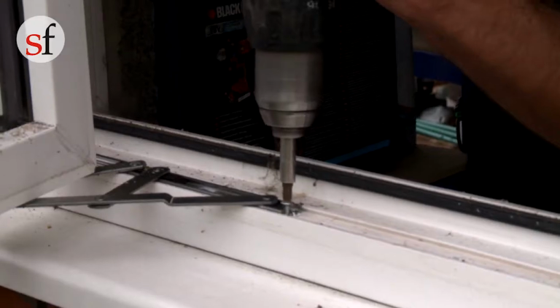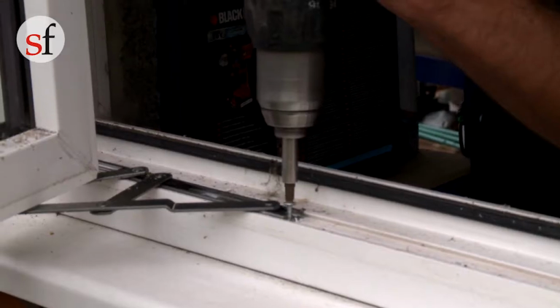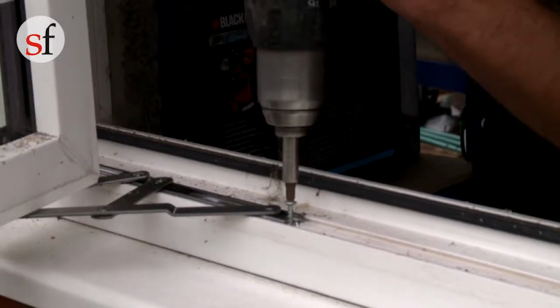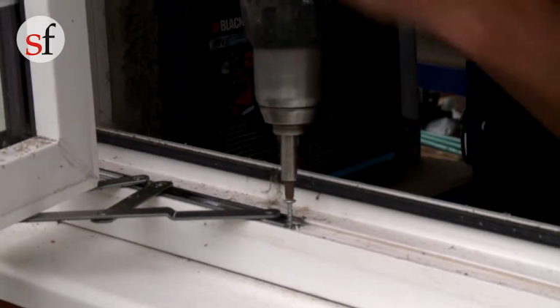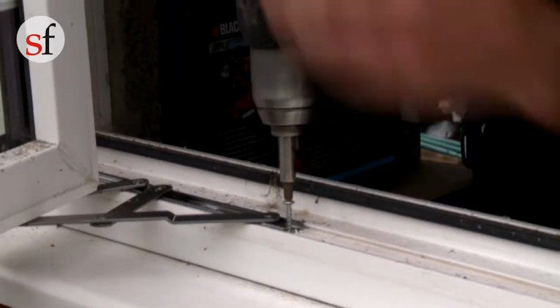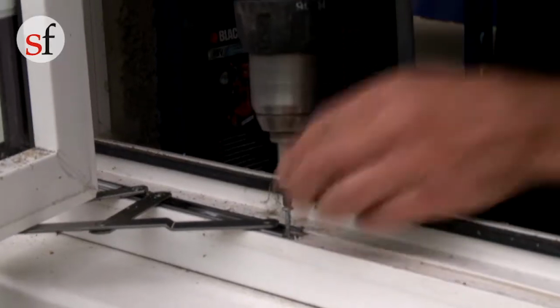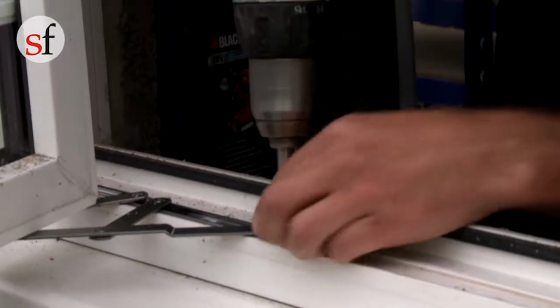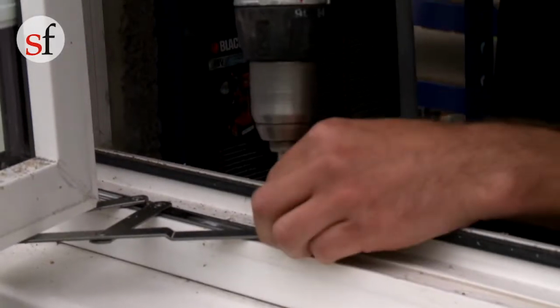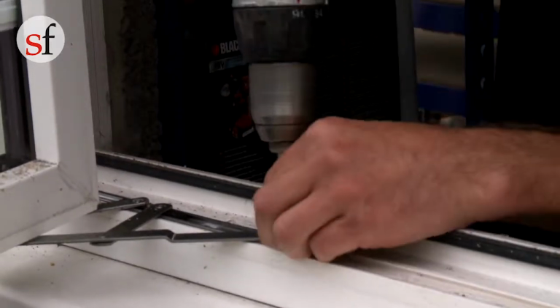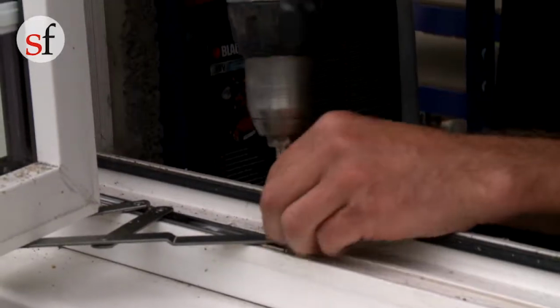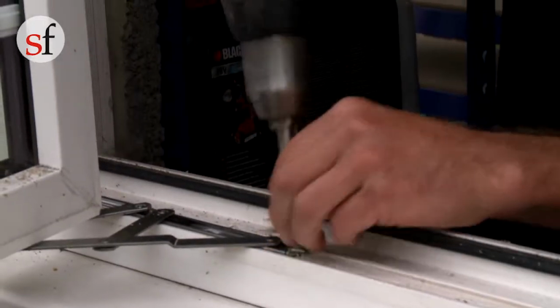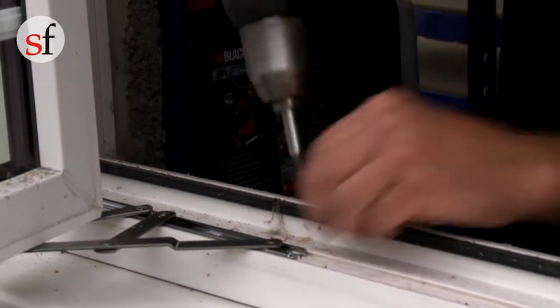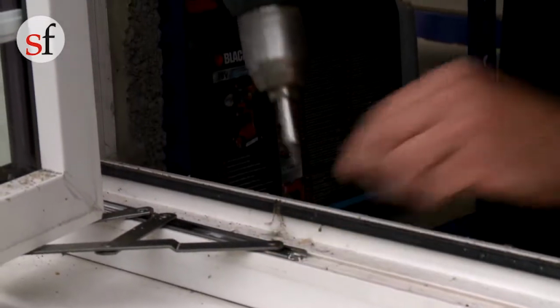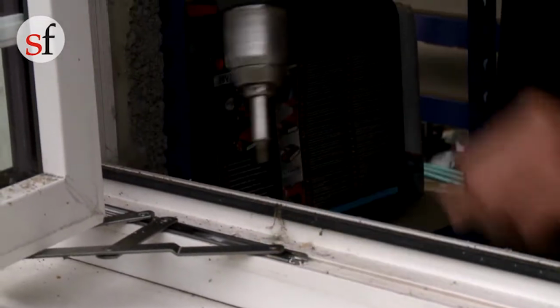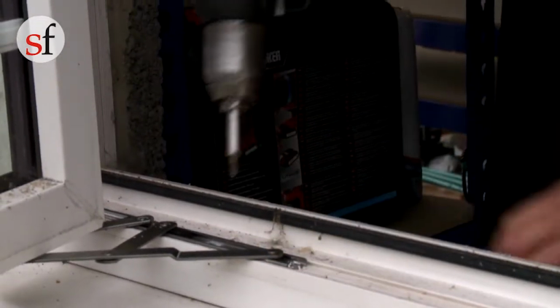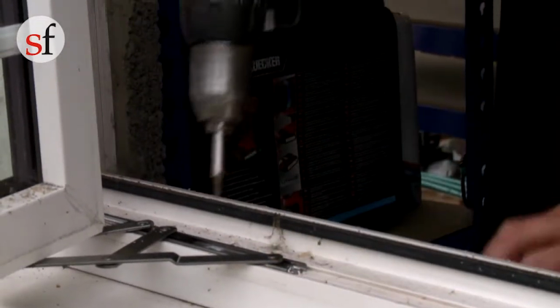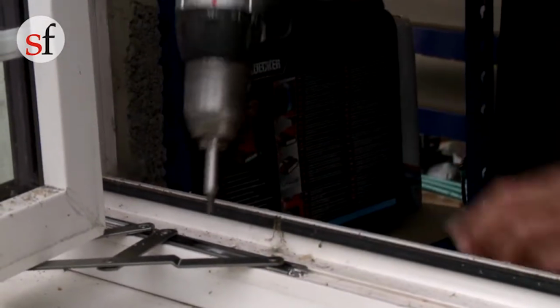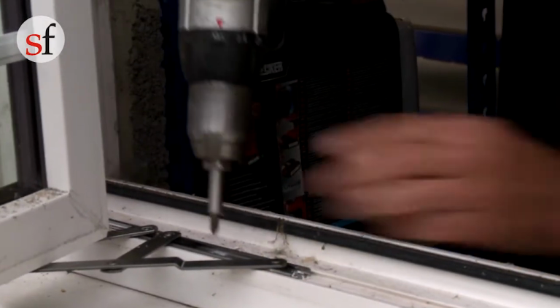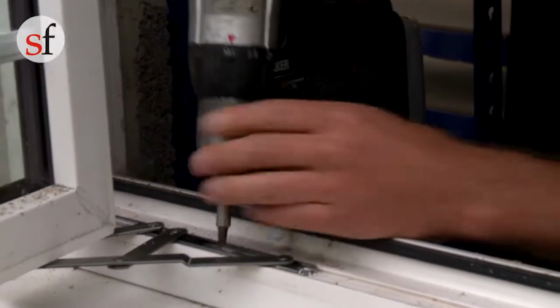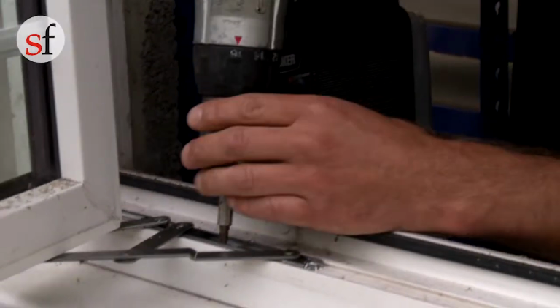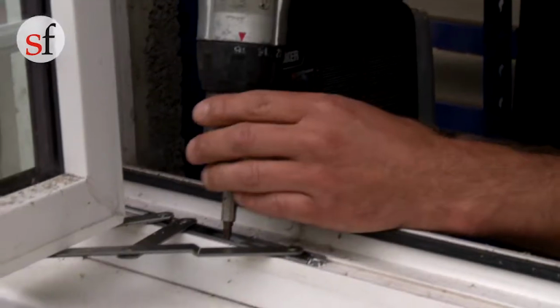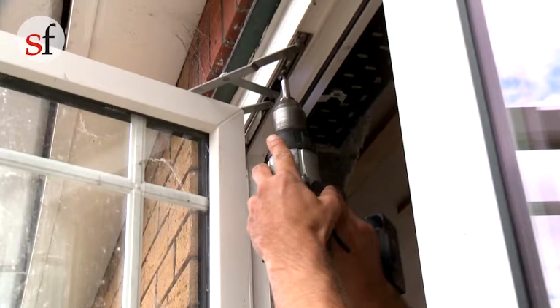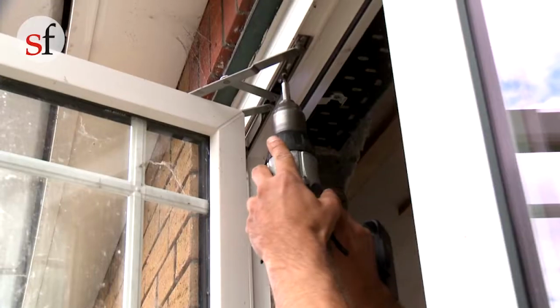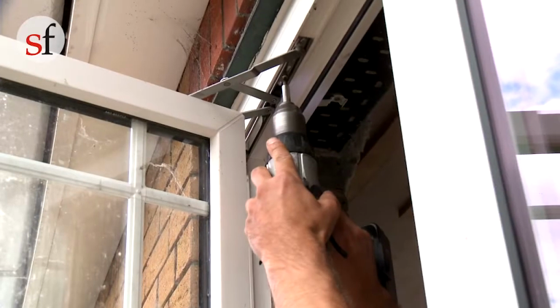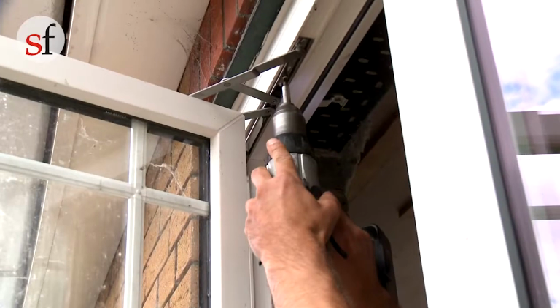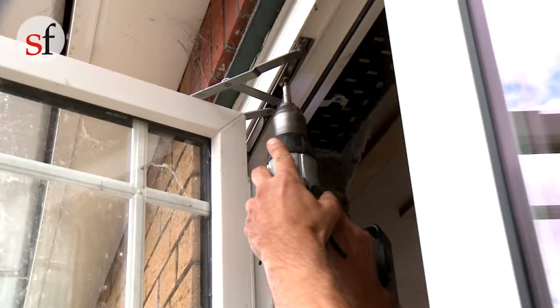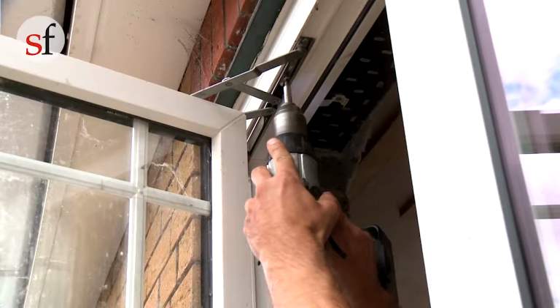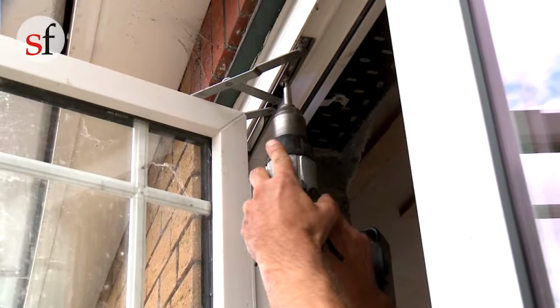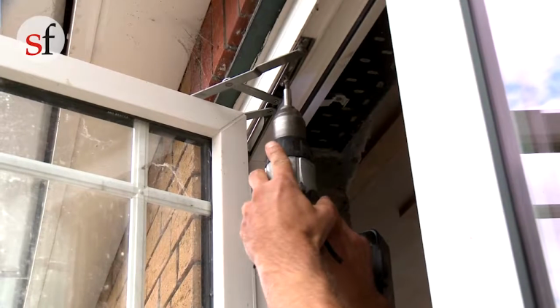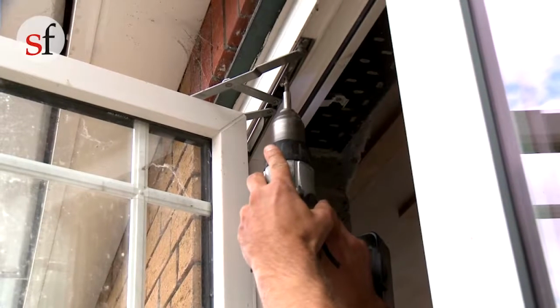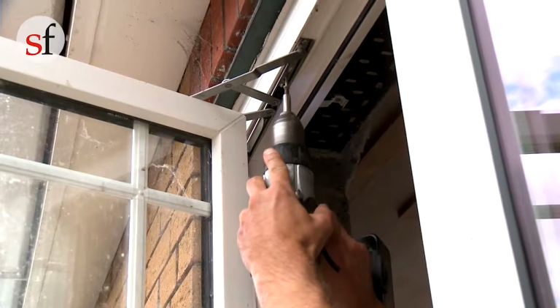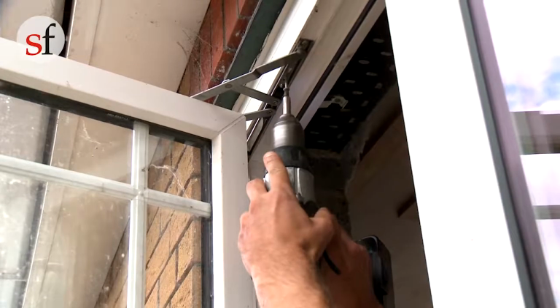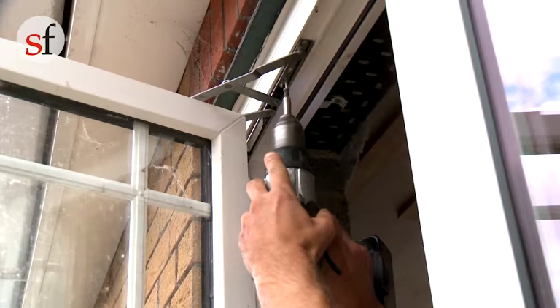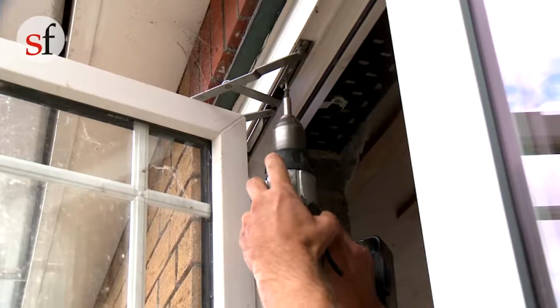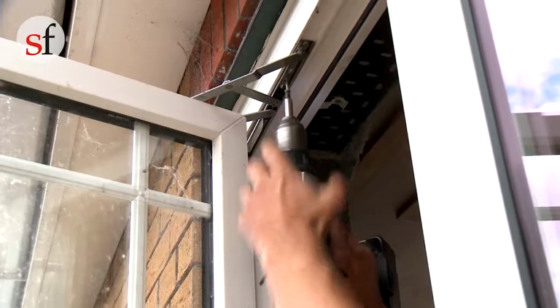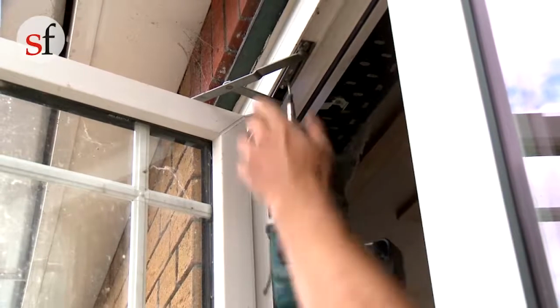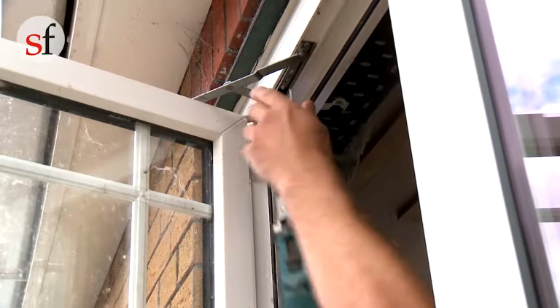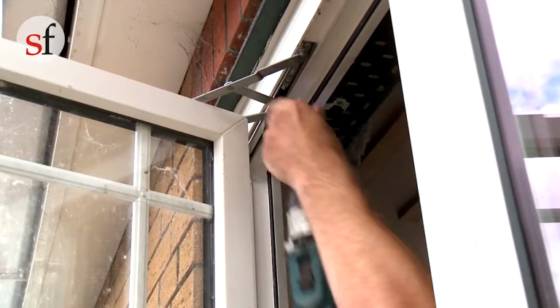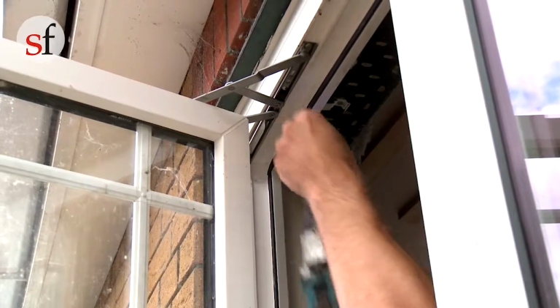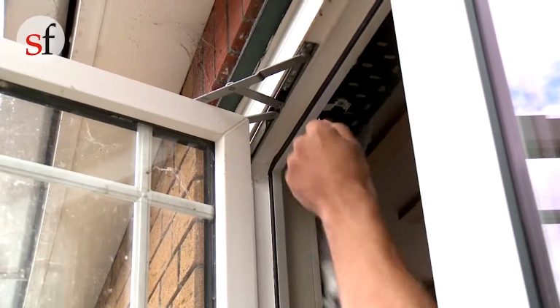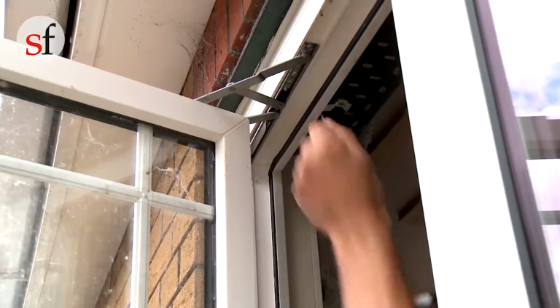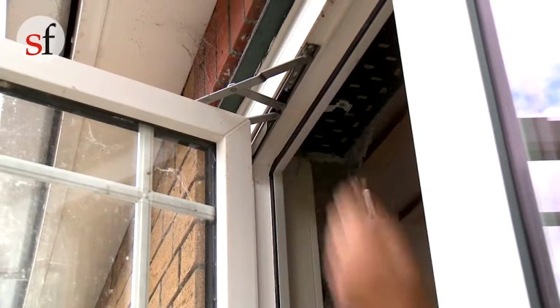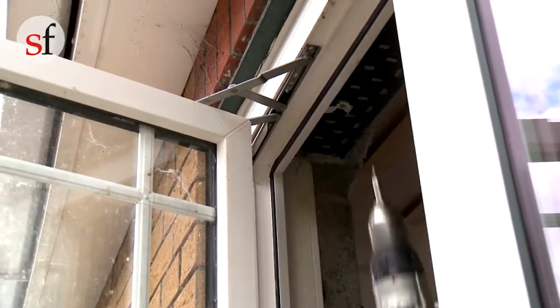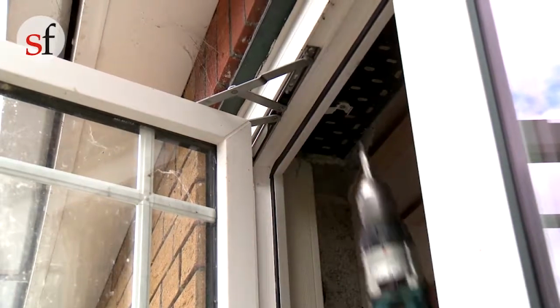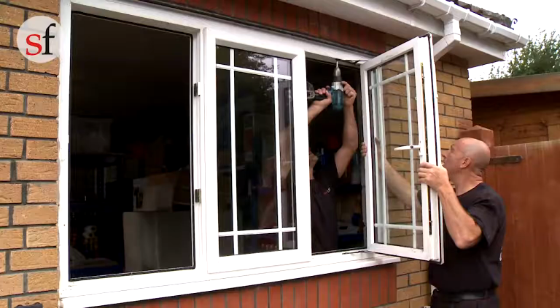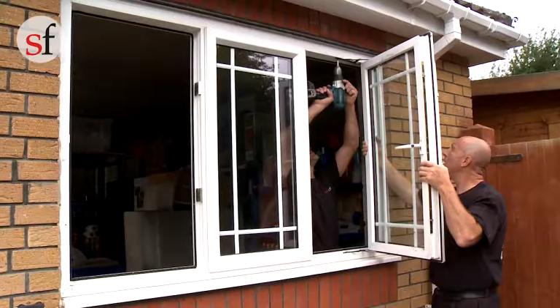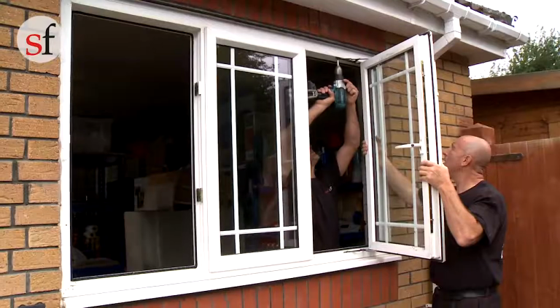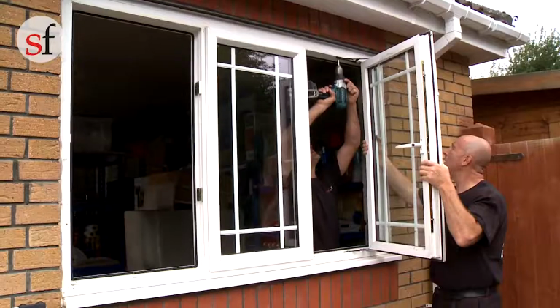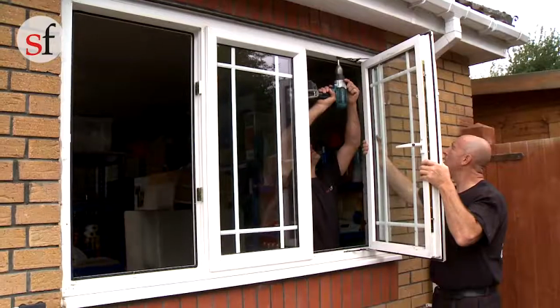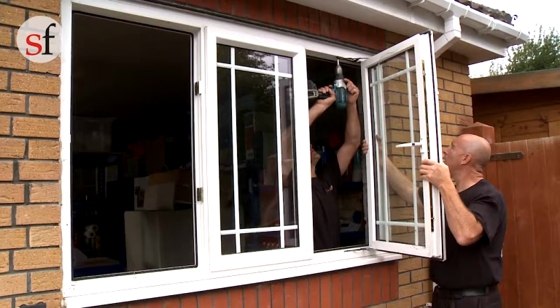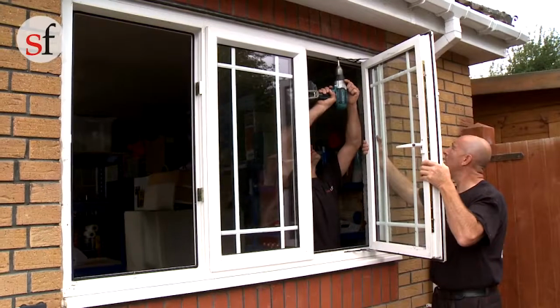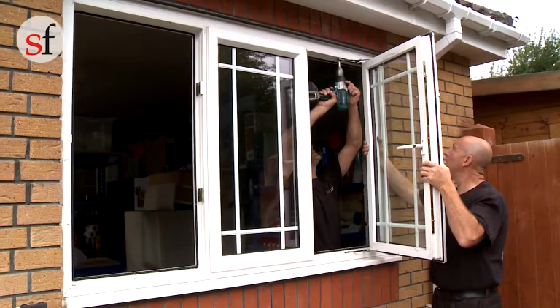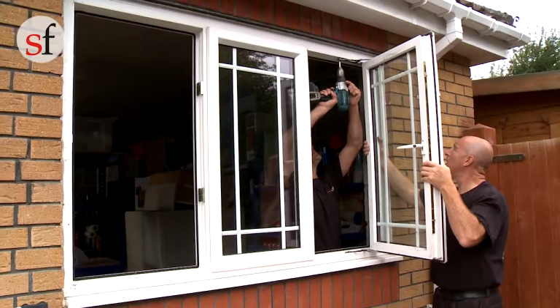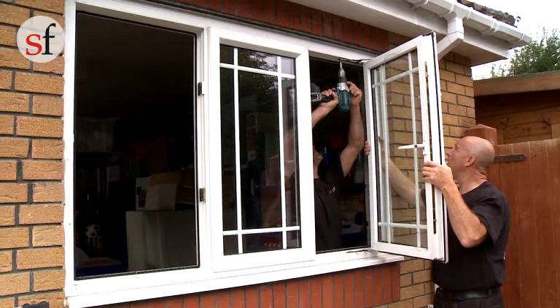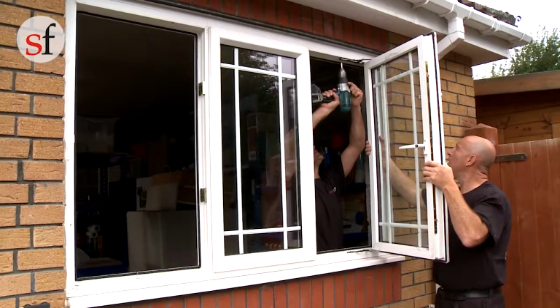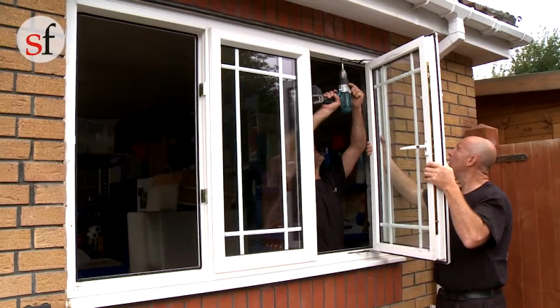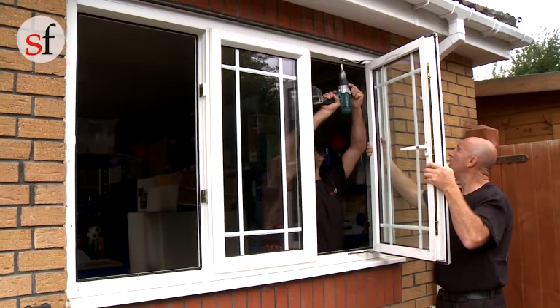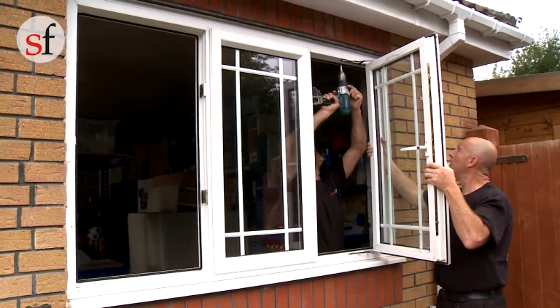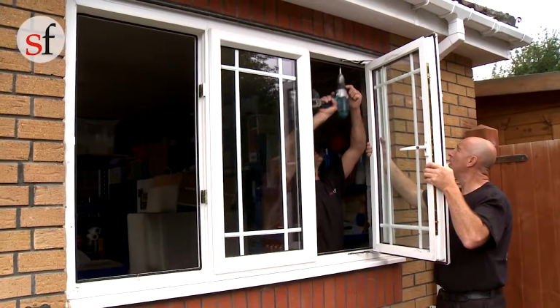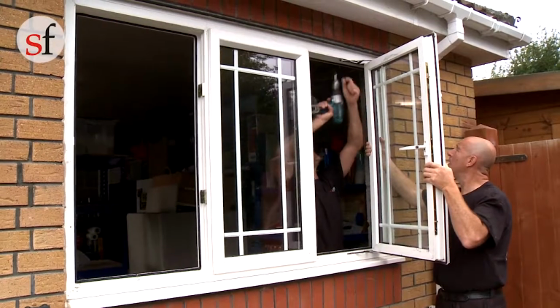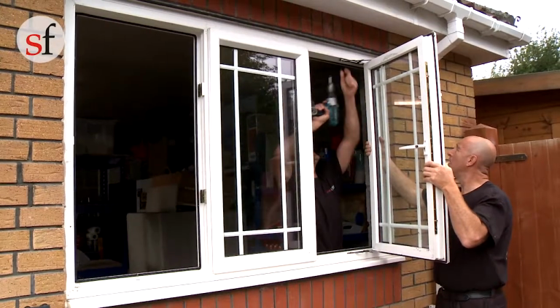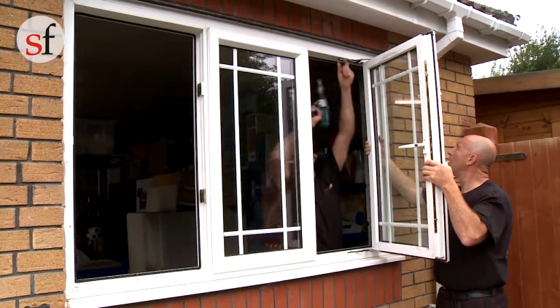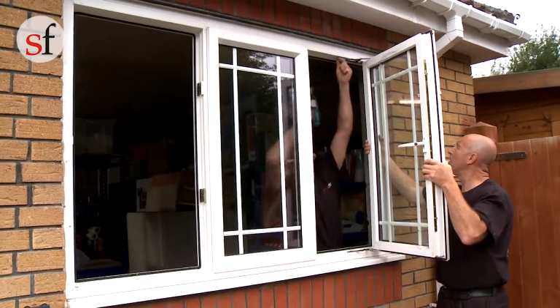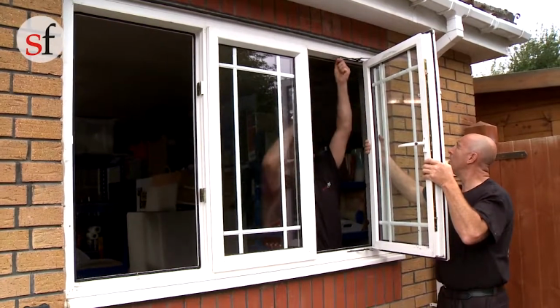To make it as easy as possible to handle, remove as much of the old frame and glazing as possible. This will reduce the overall weight of the frame.